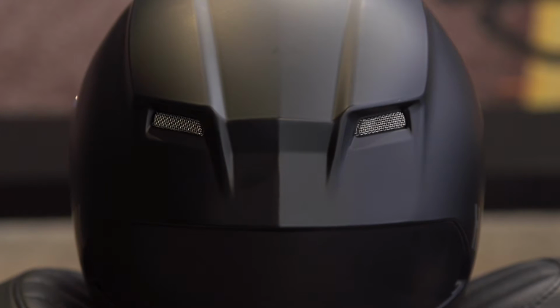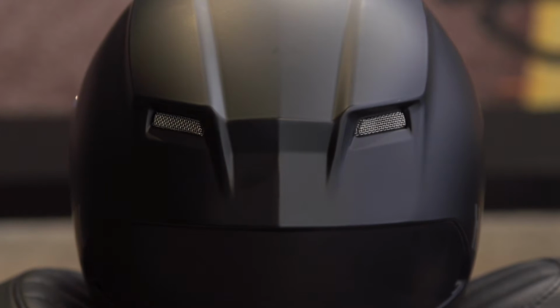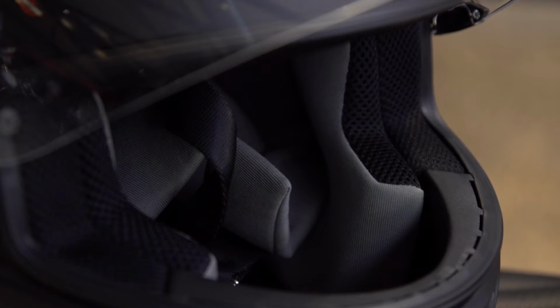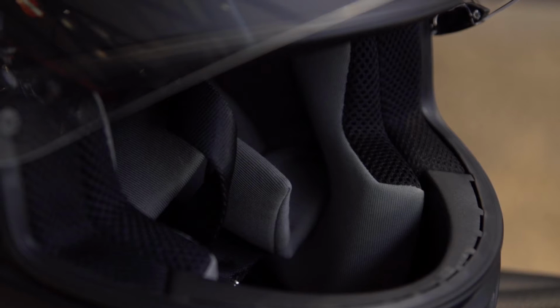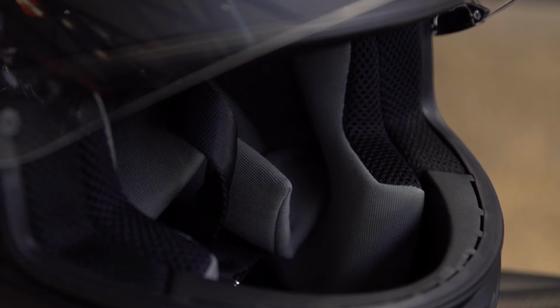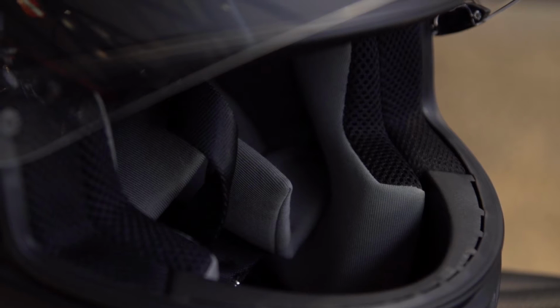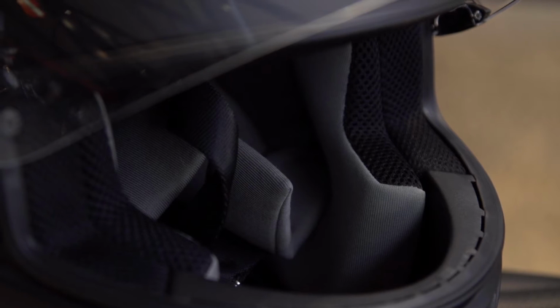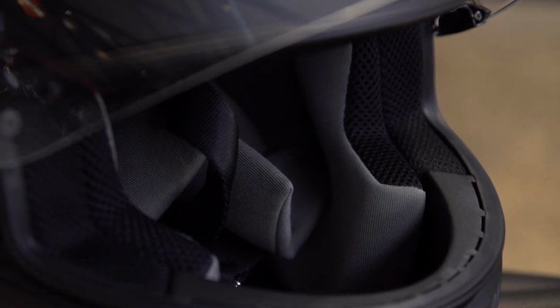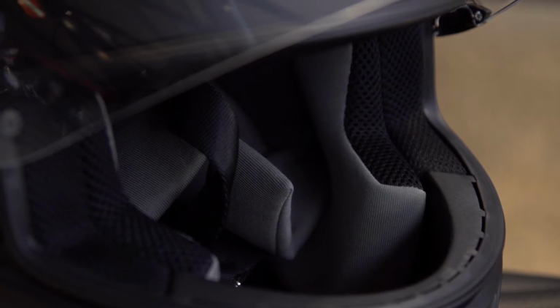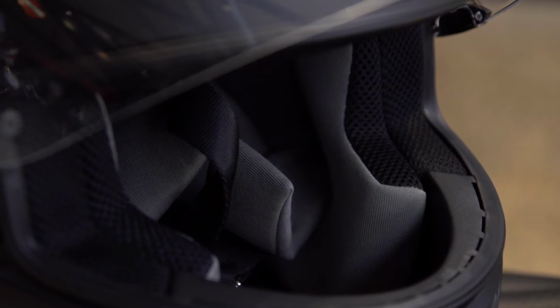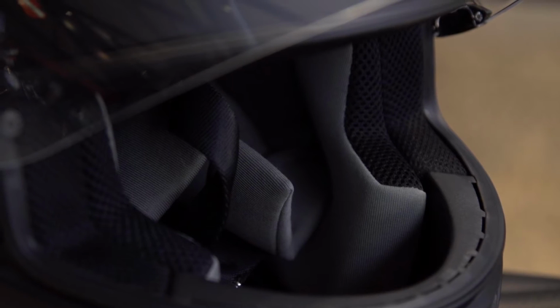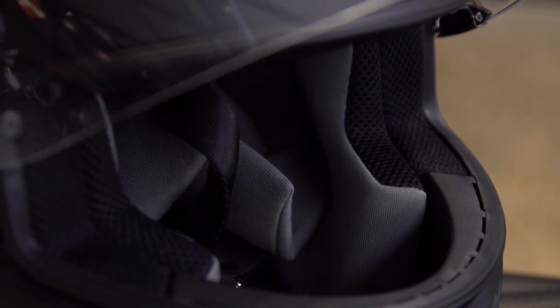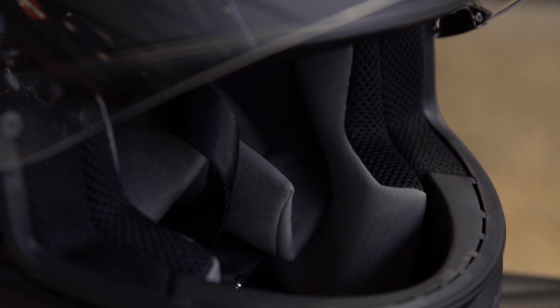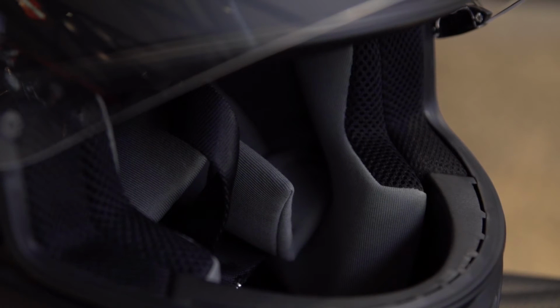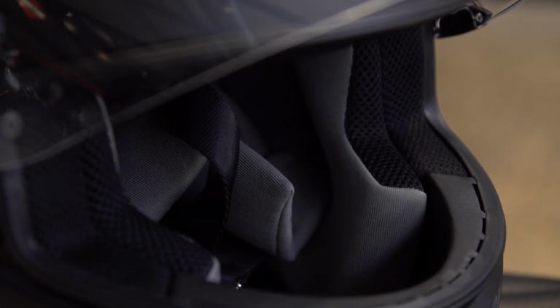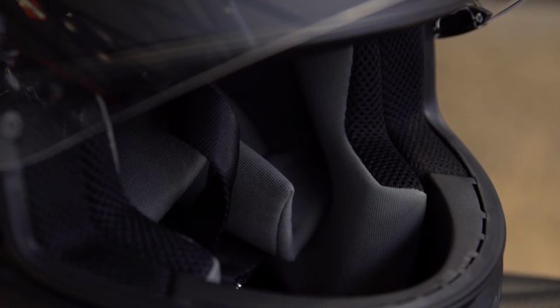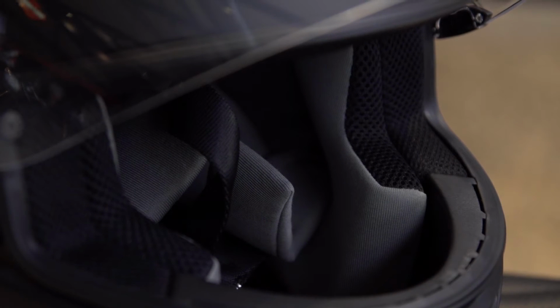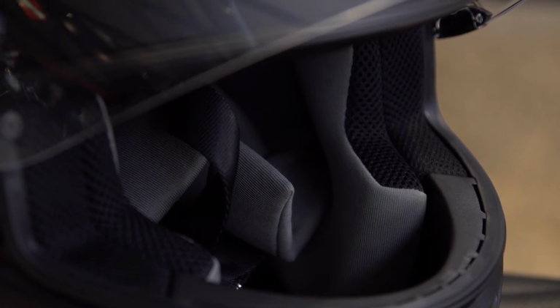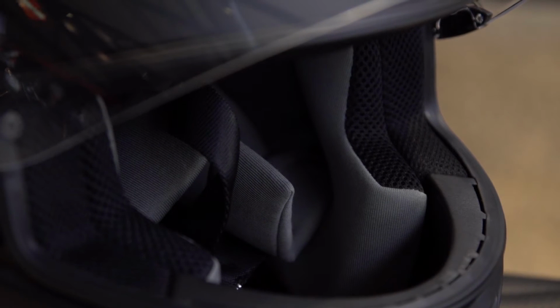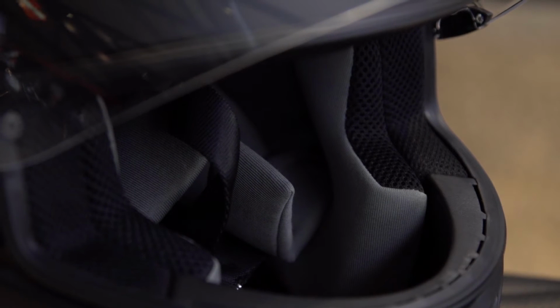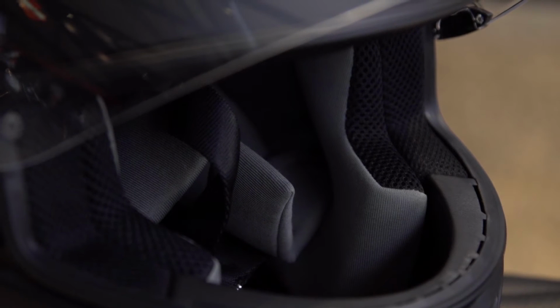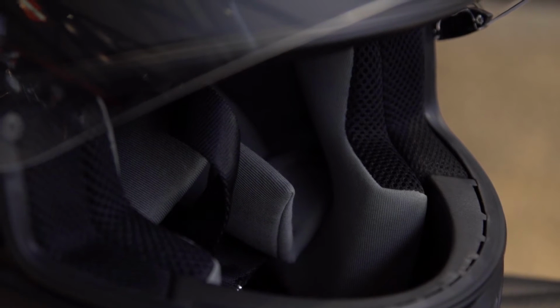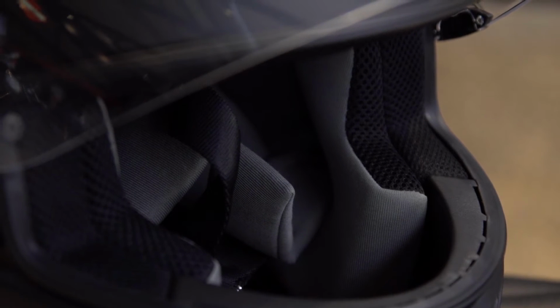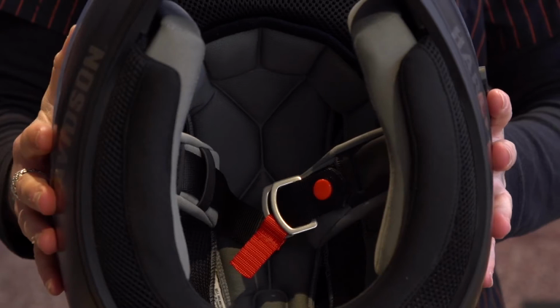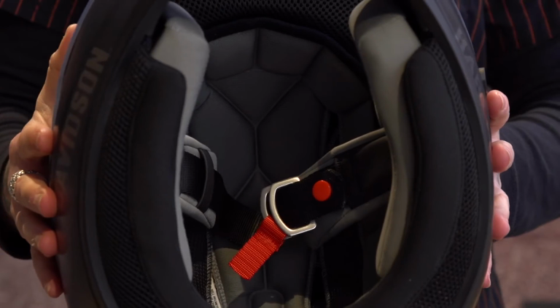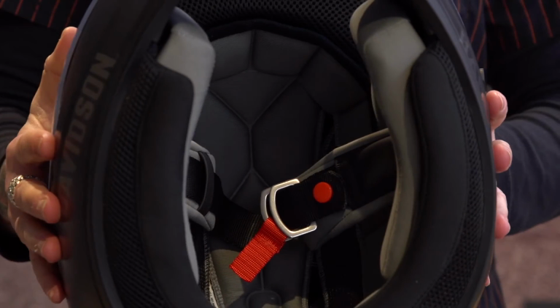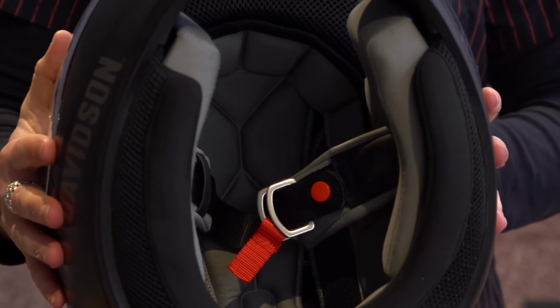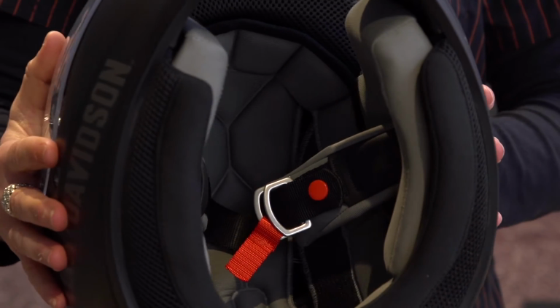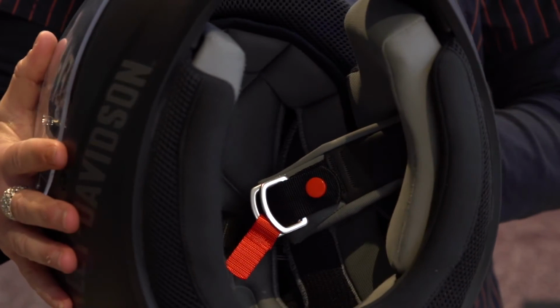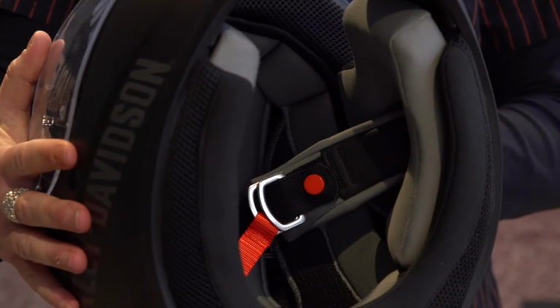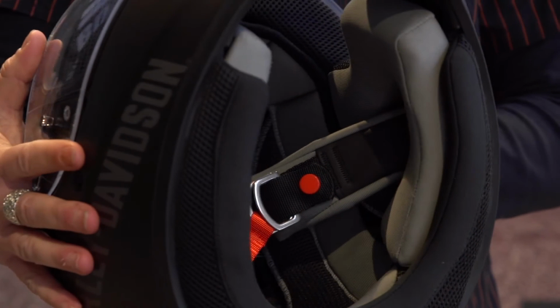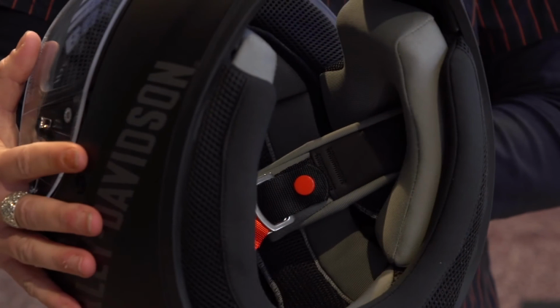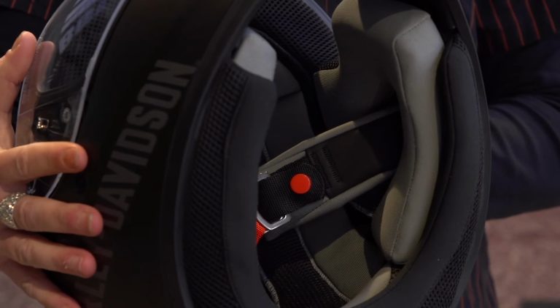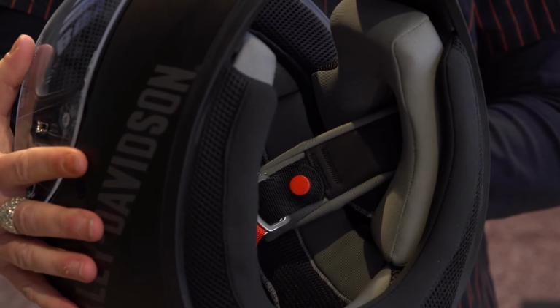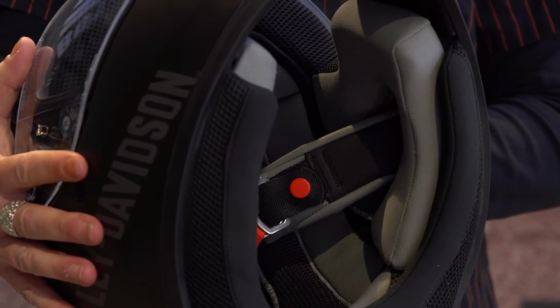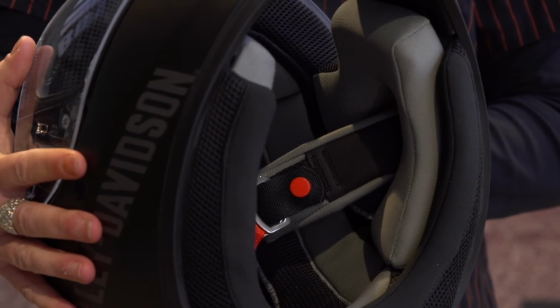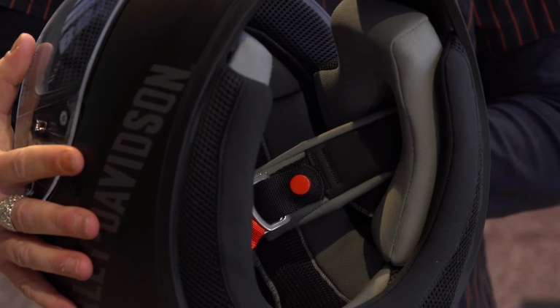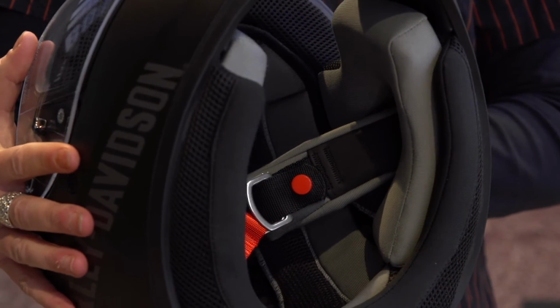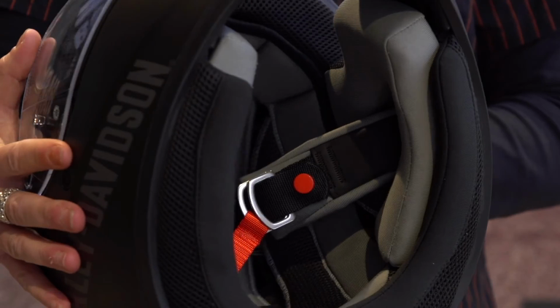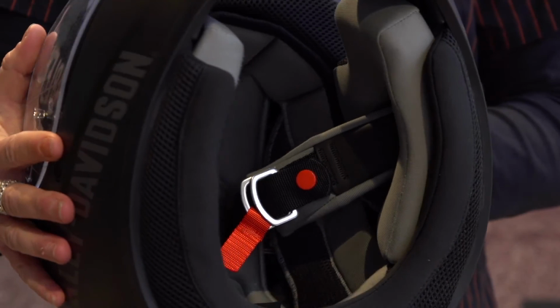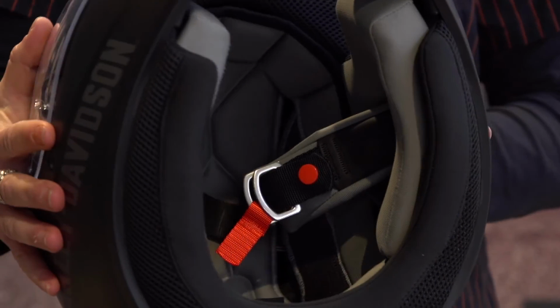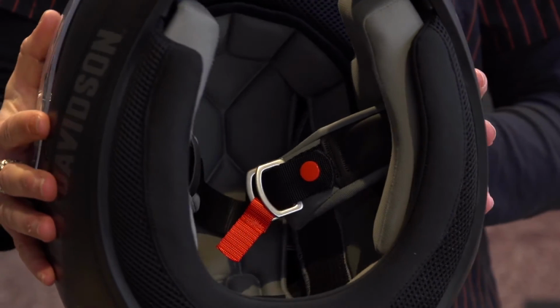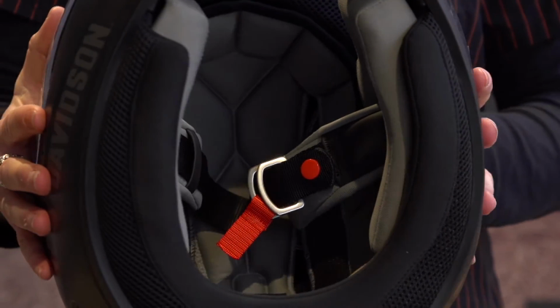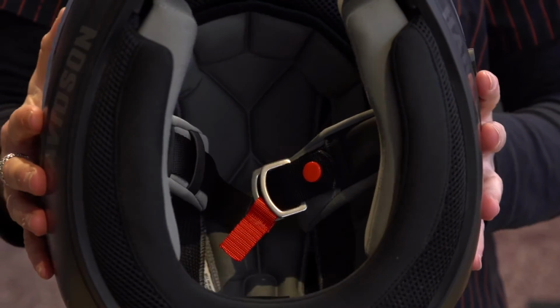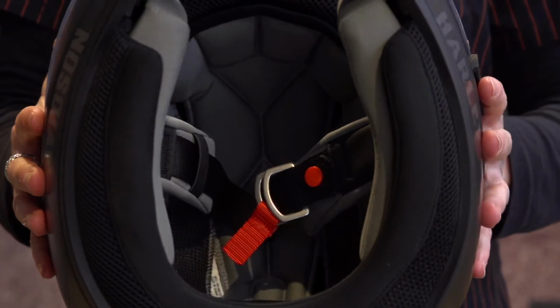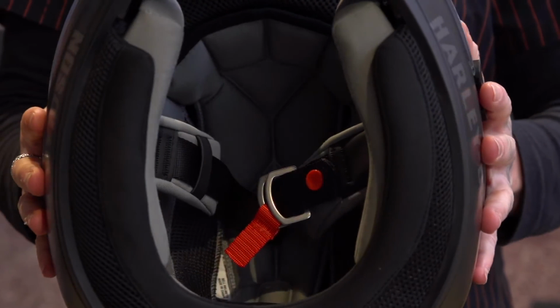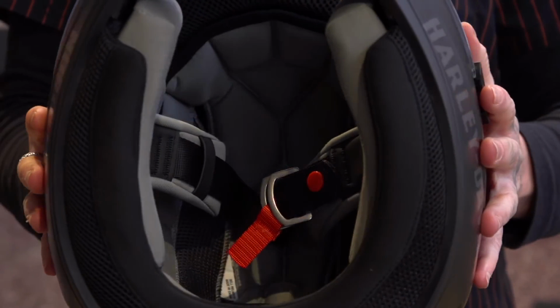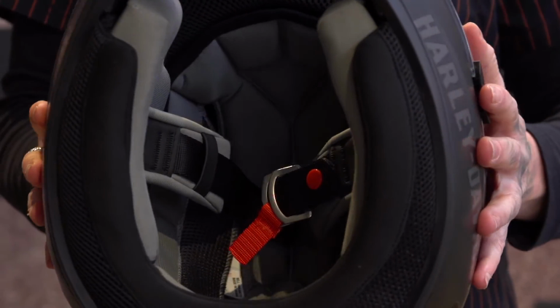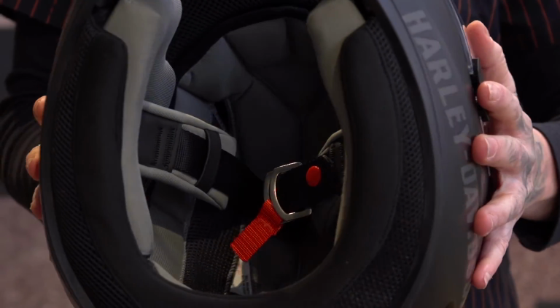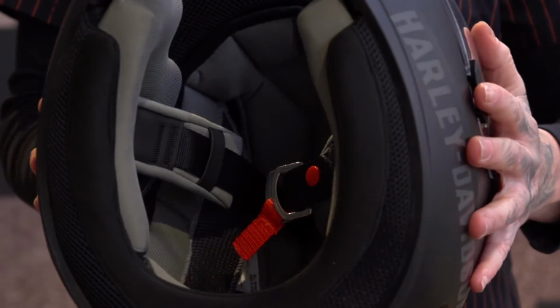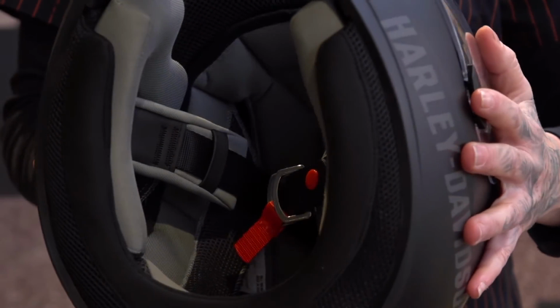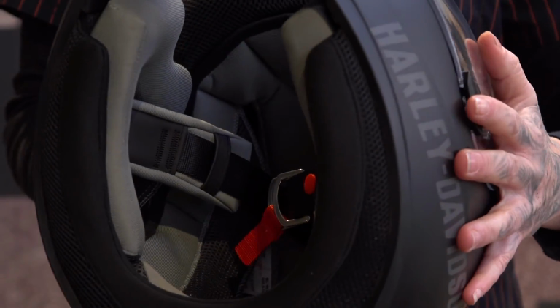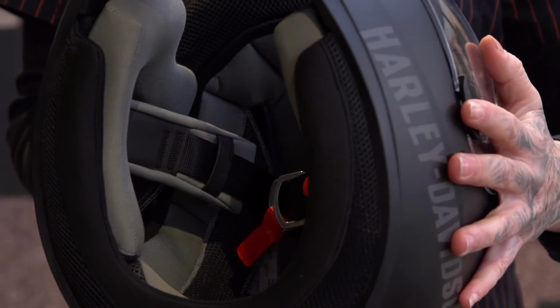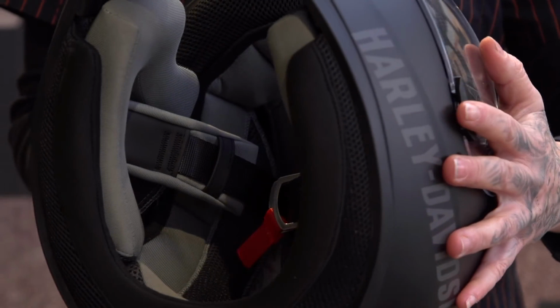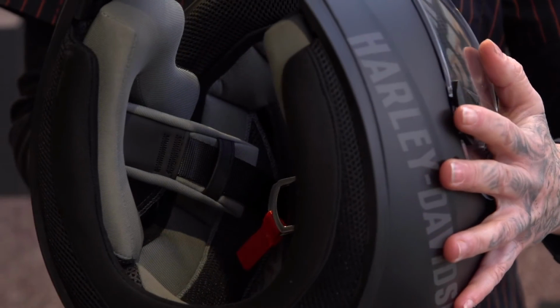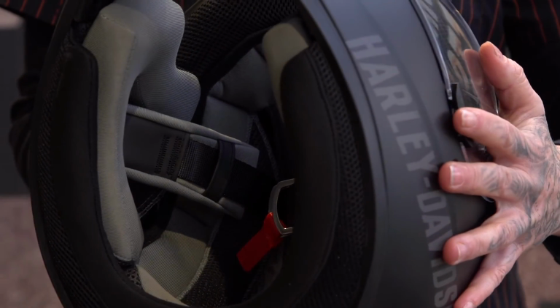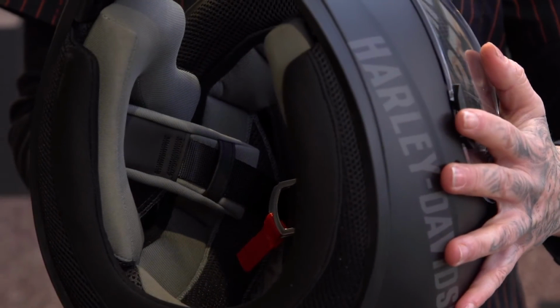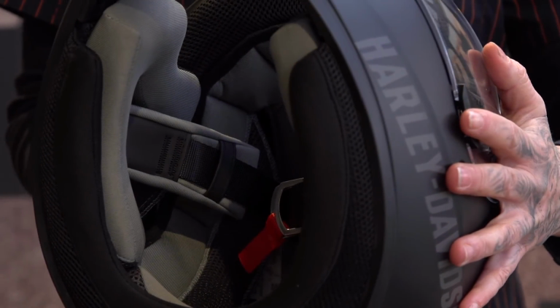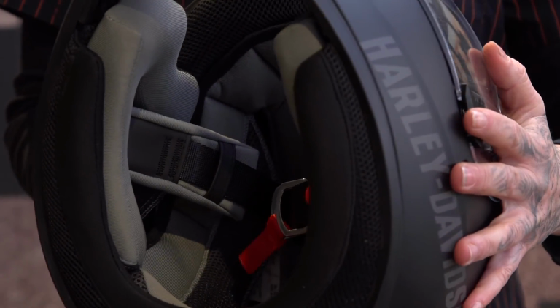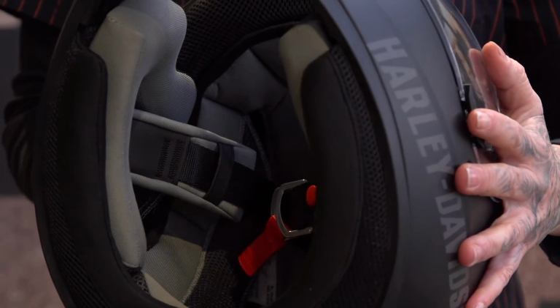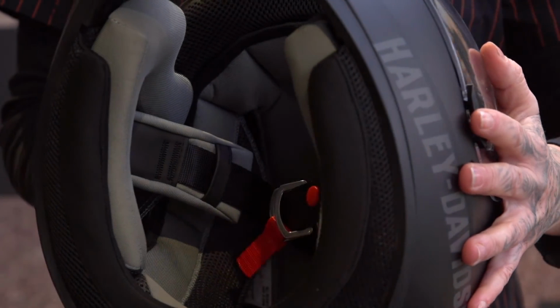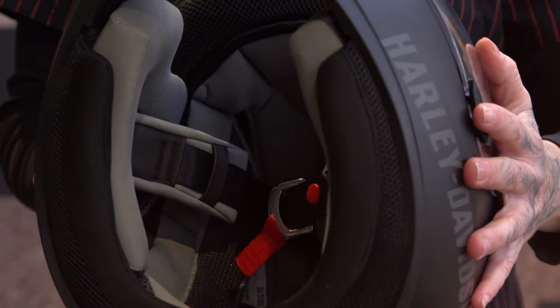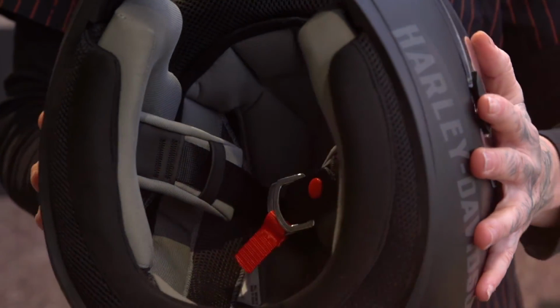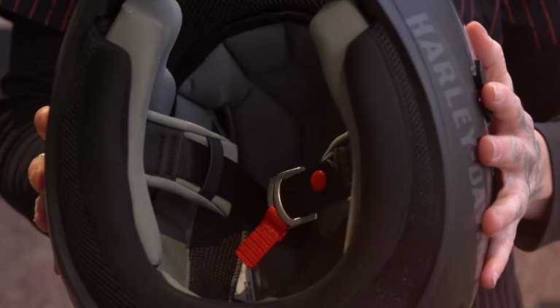It's got contoured padding on the inside for comfort to reduce noise and wind, and it's also got a removable liner to keep your helmet nice and fresh.